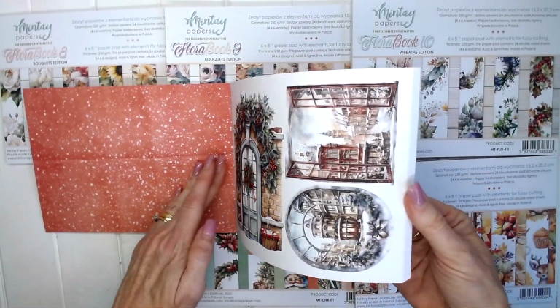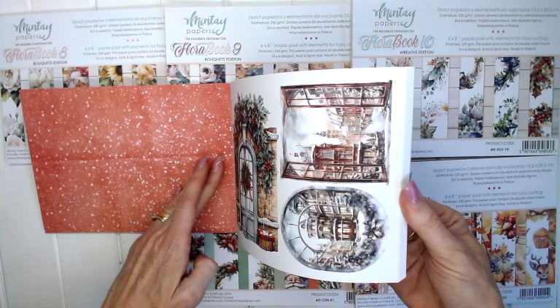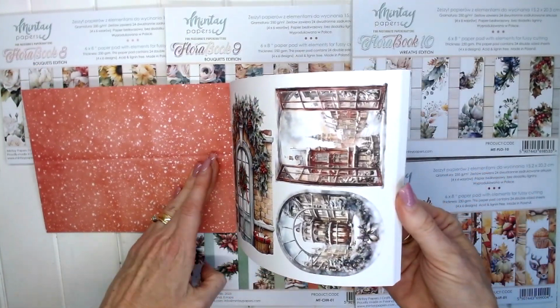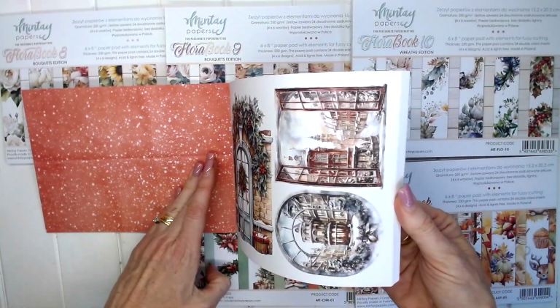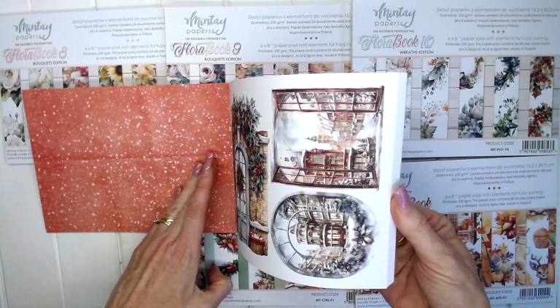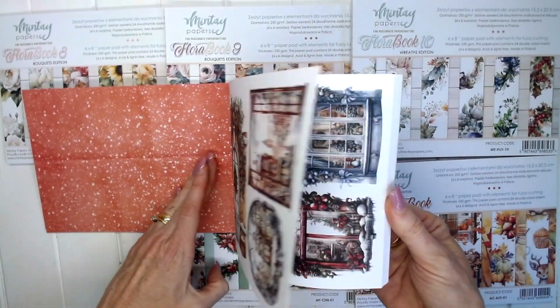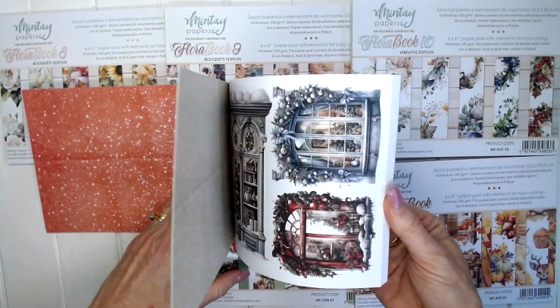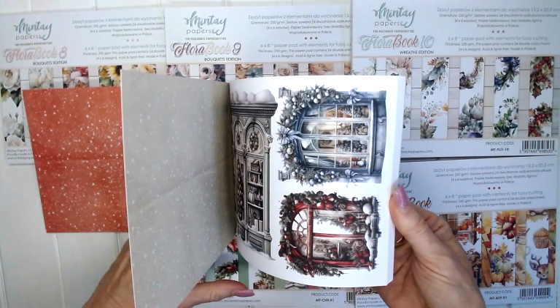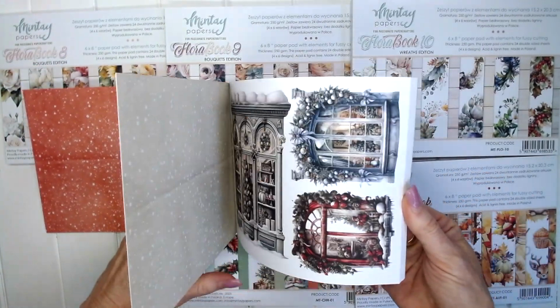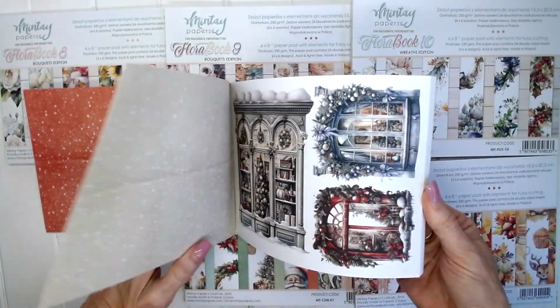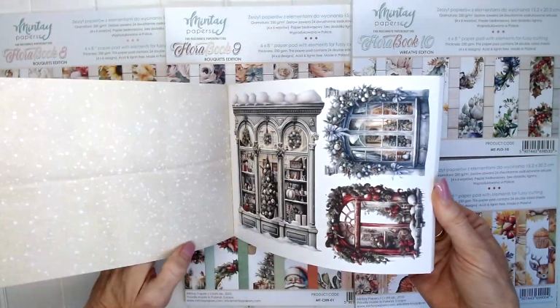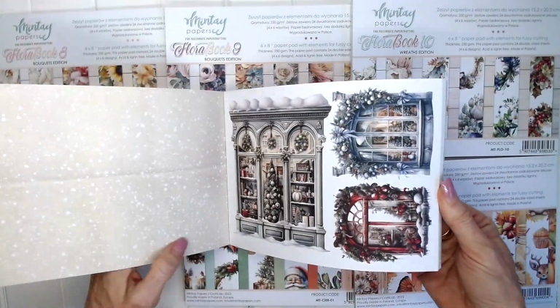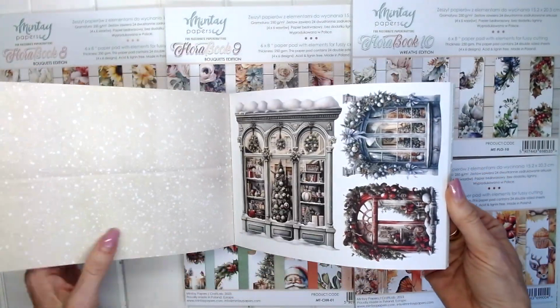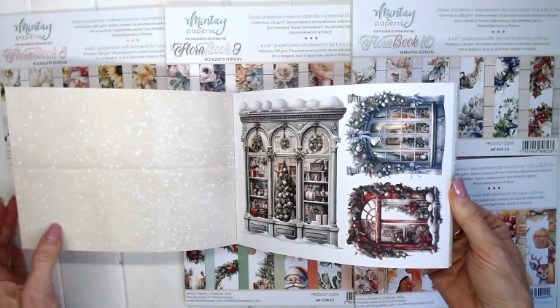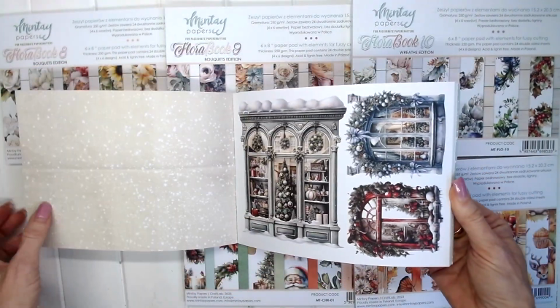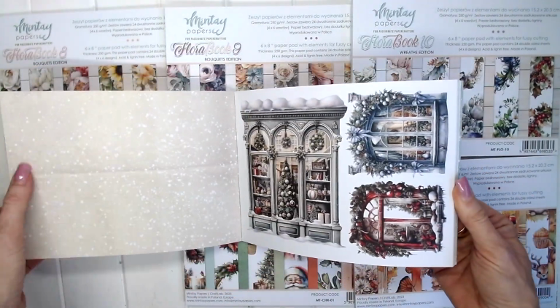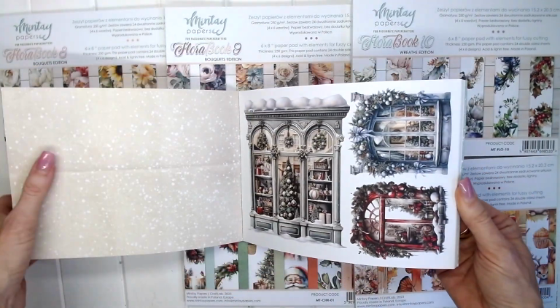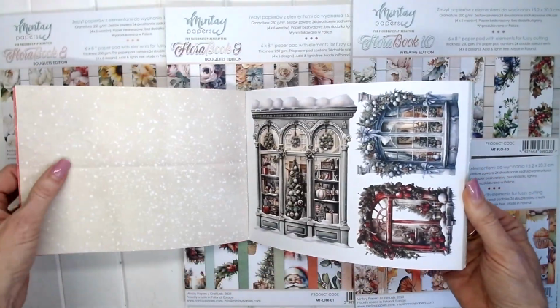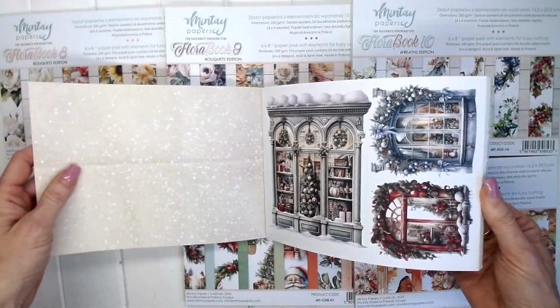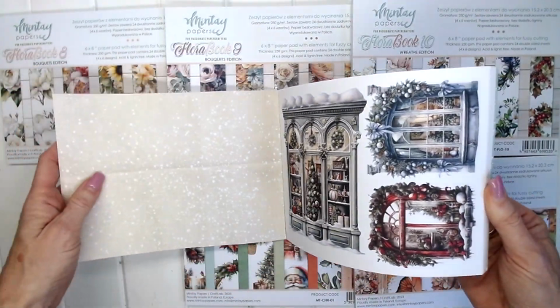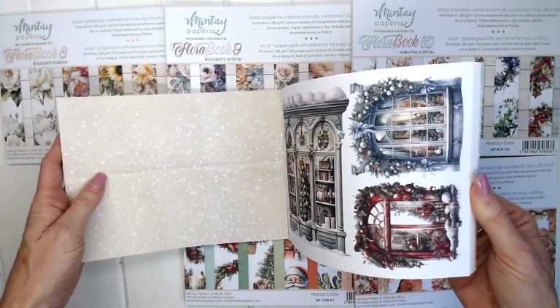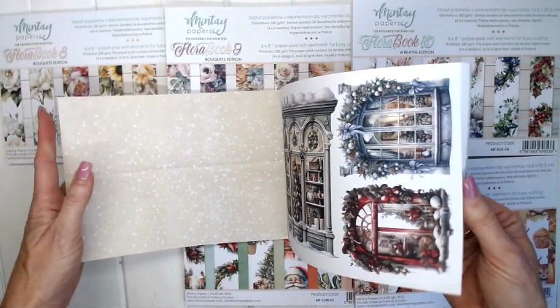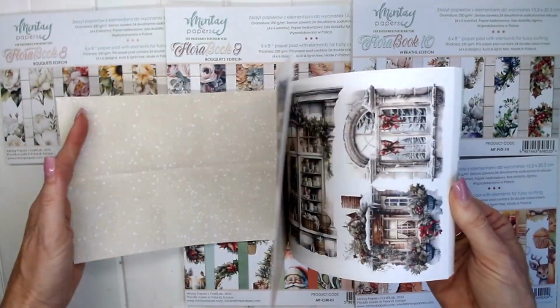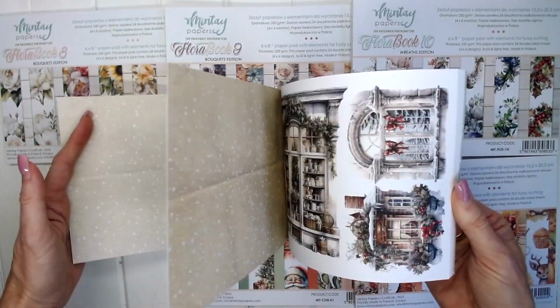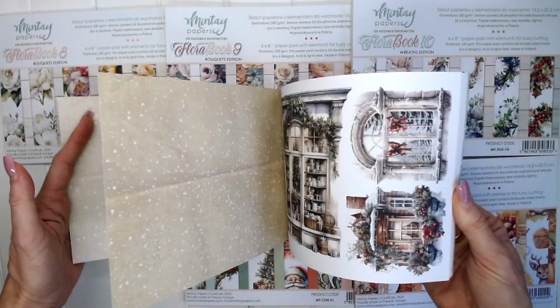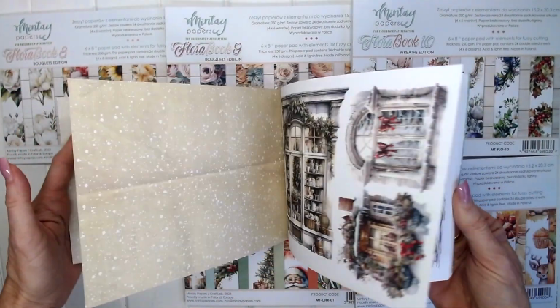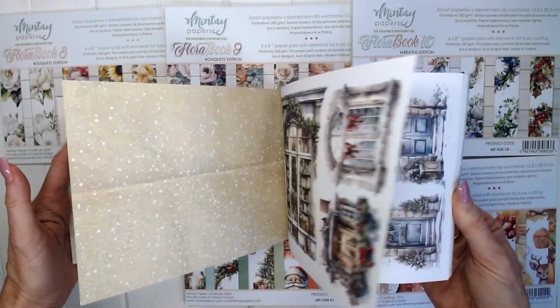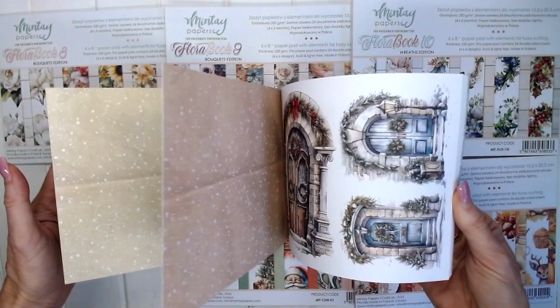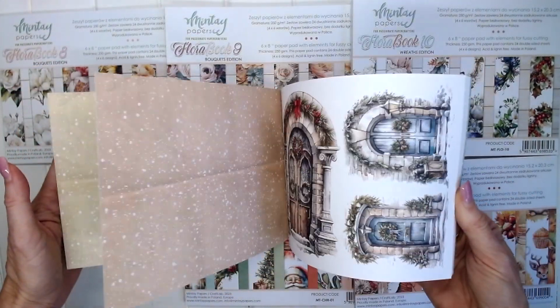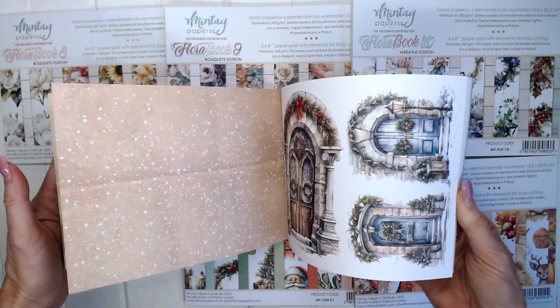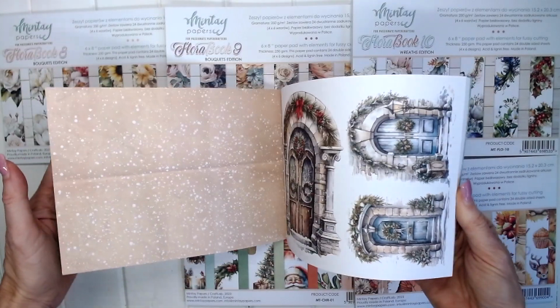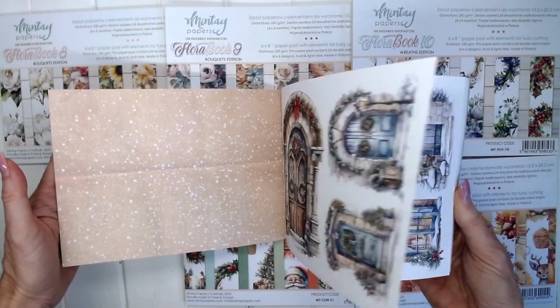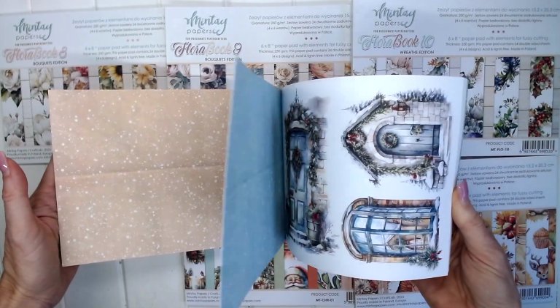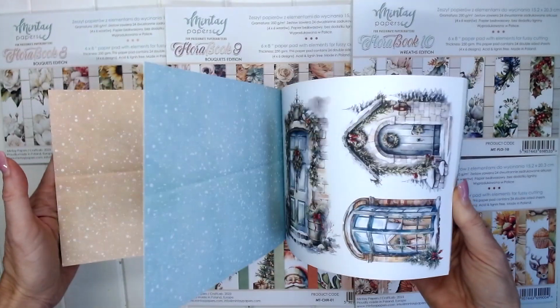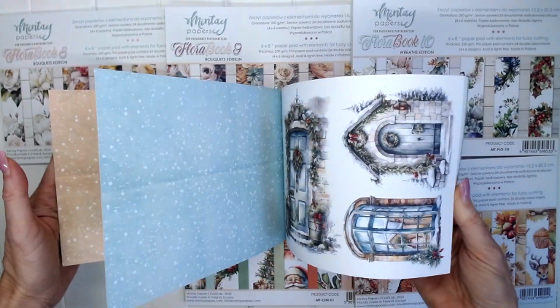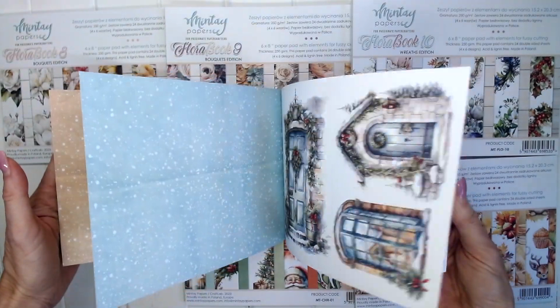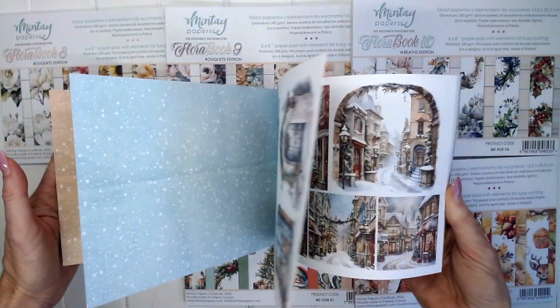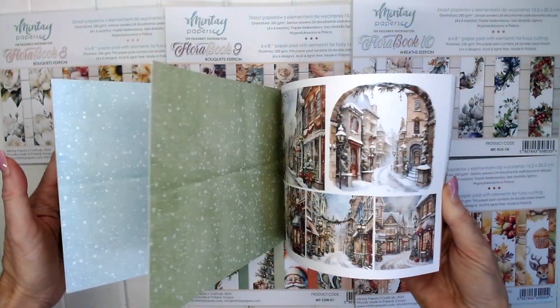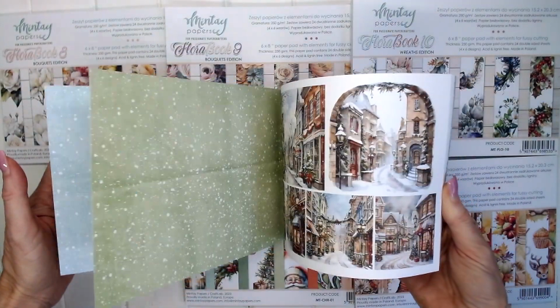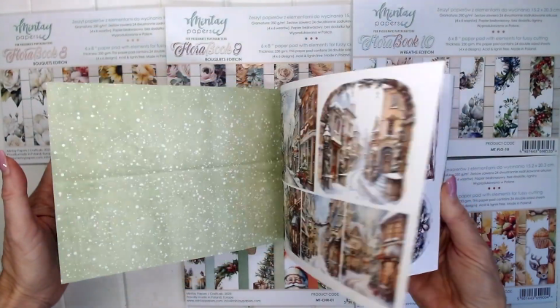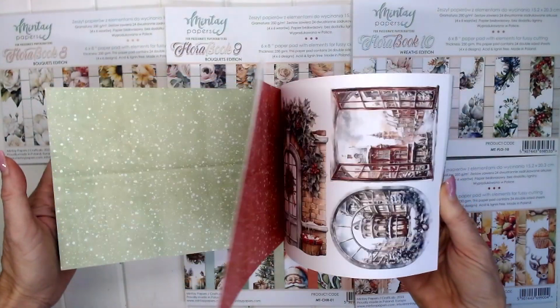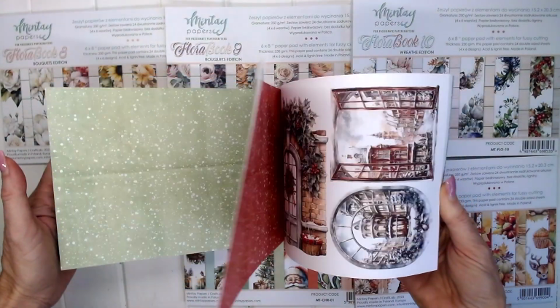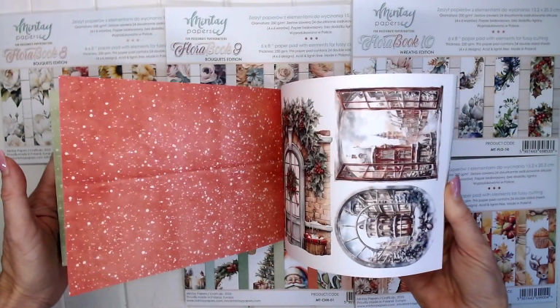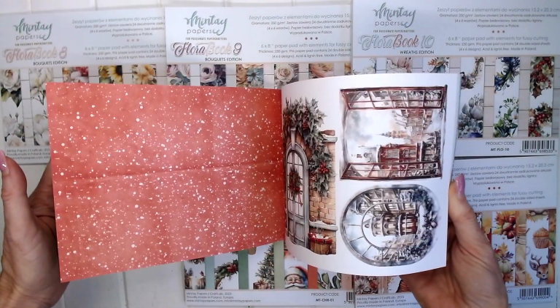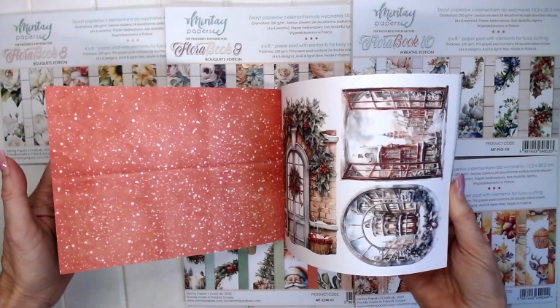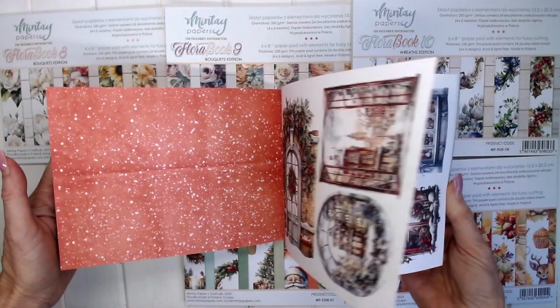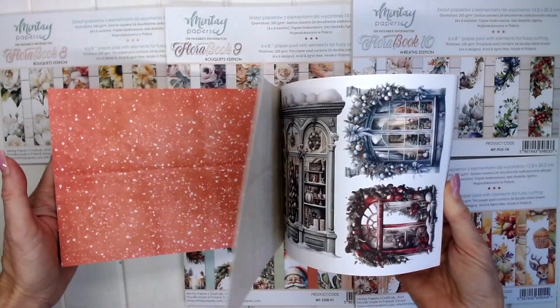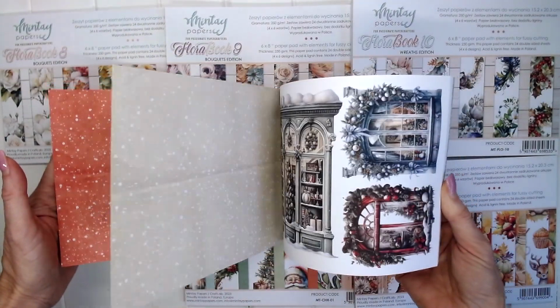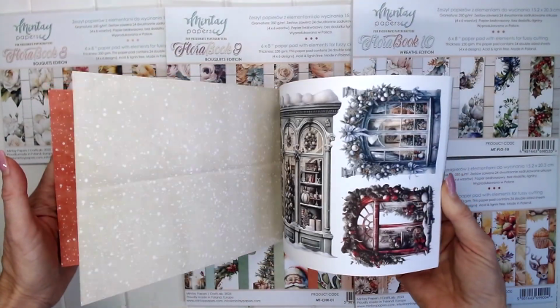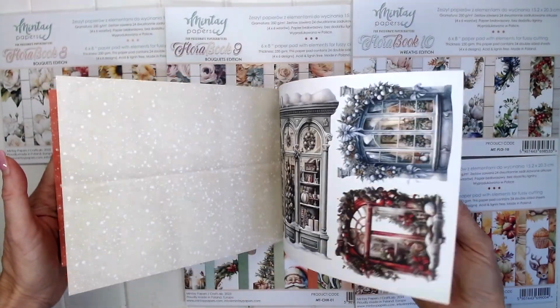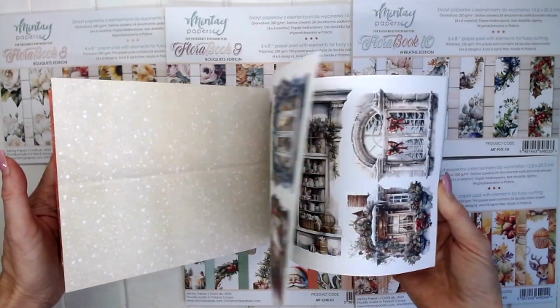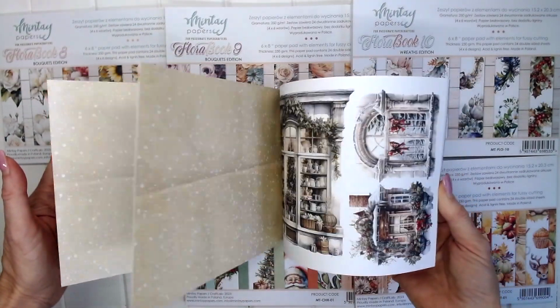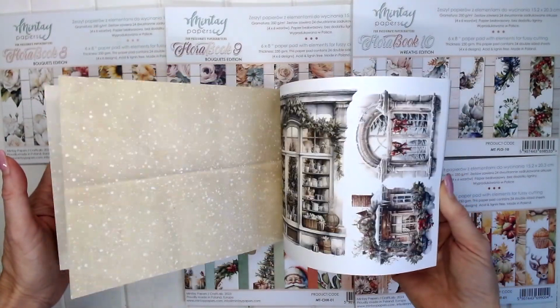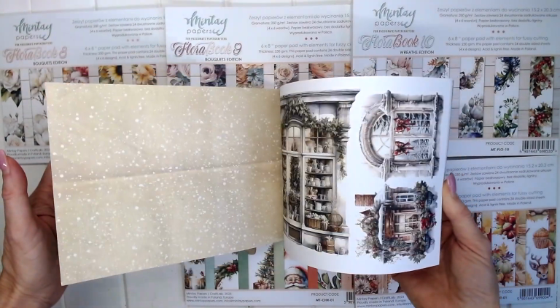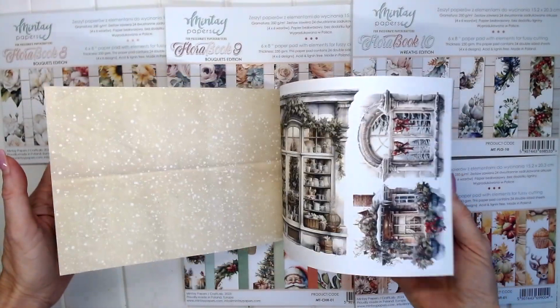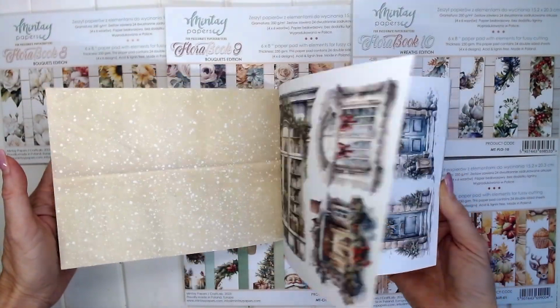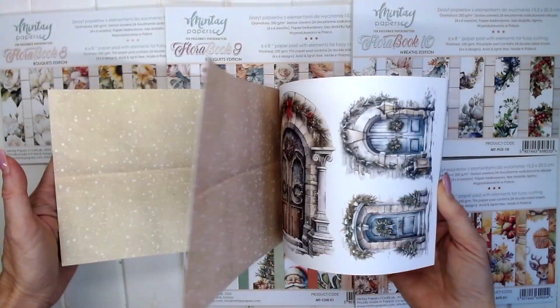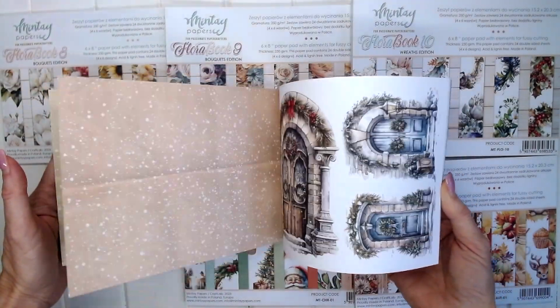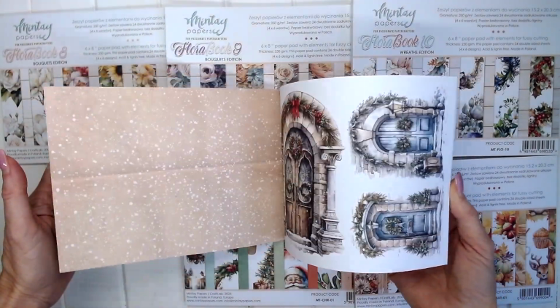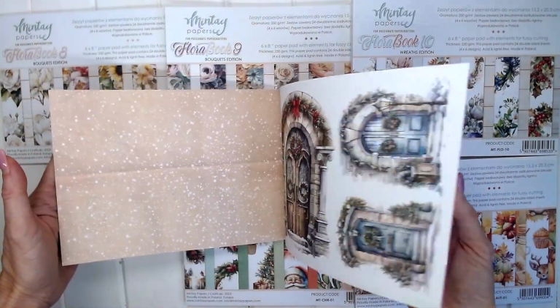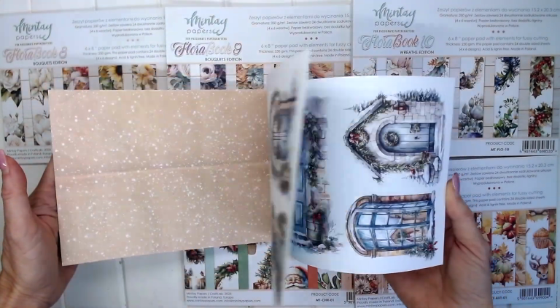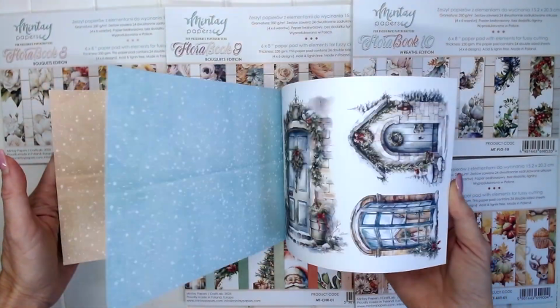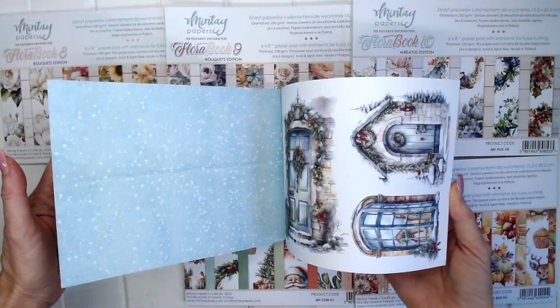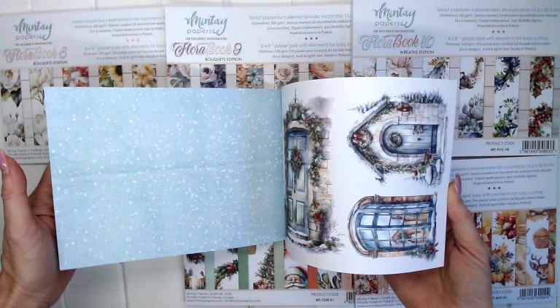So lots of options there for your Christmas cards for this year.